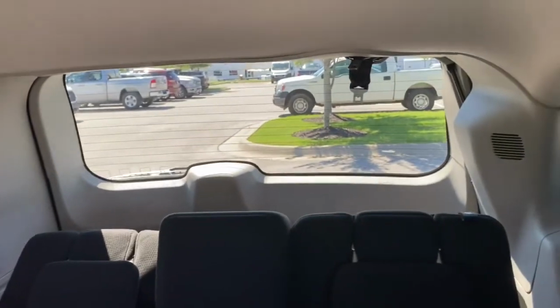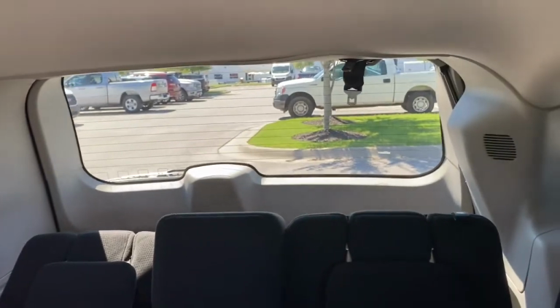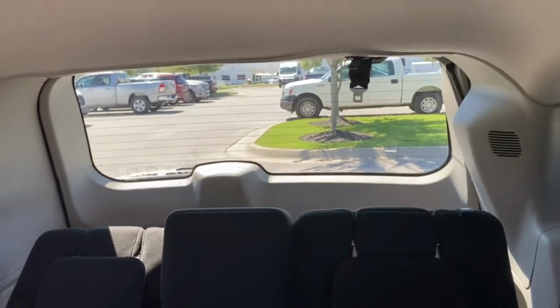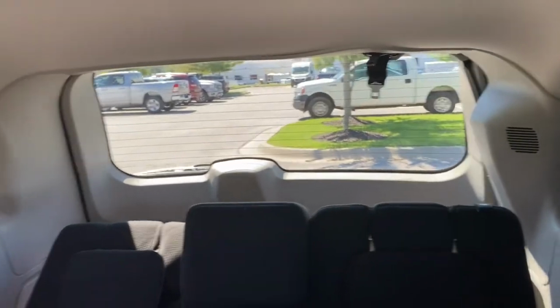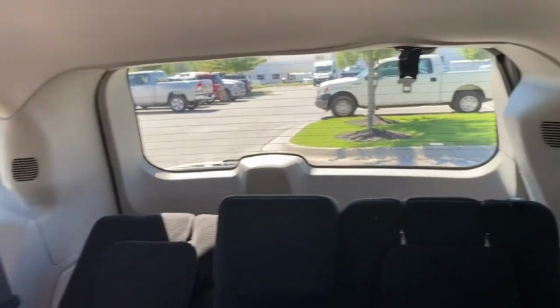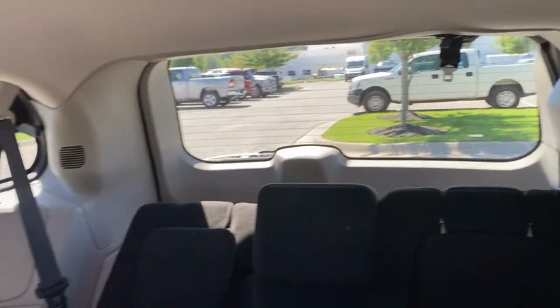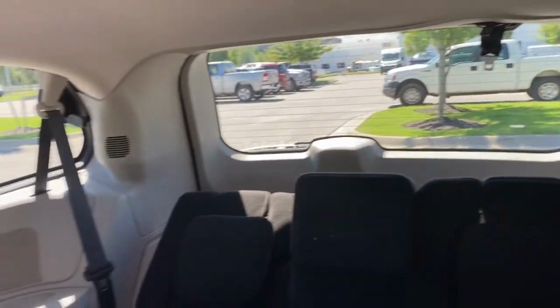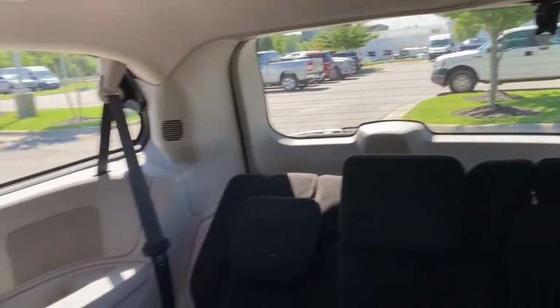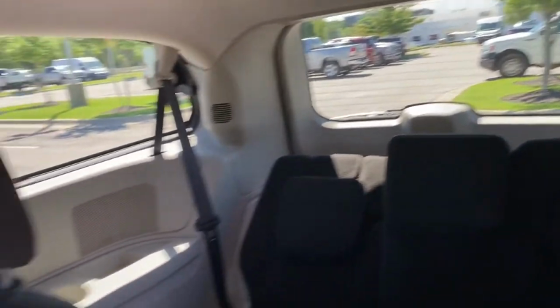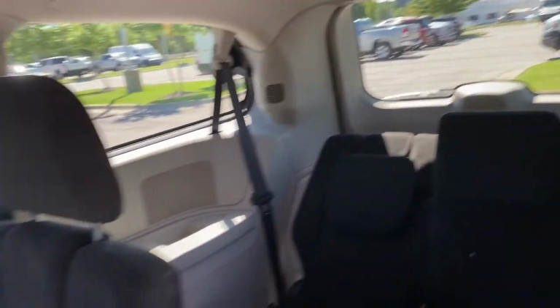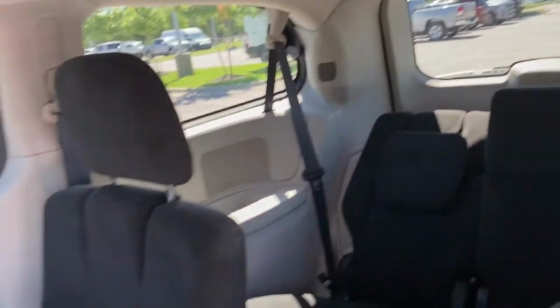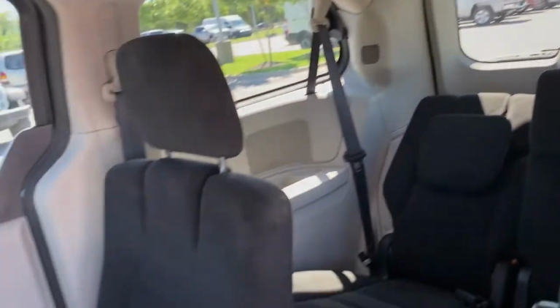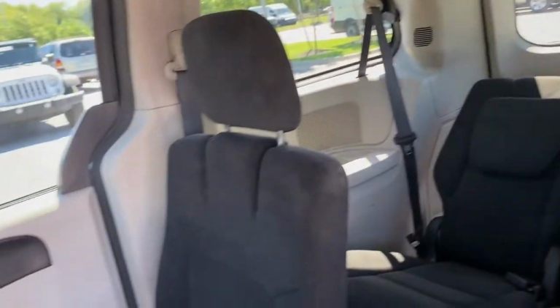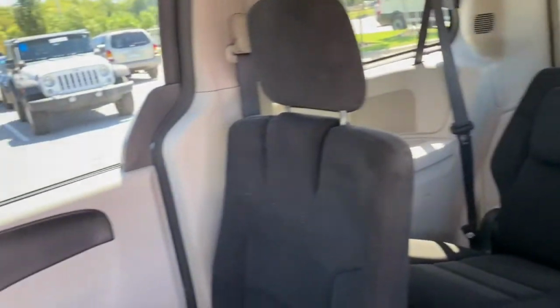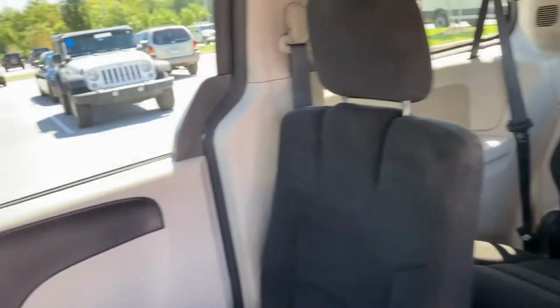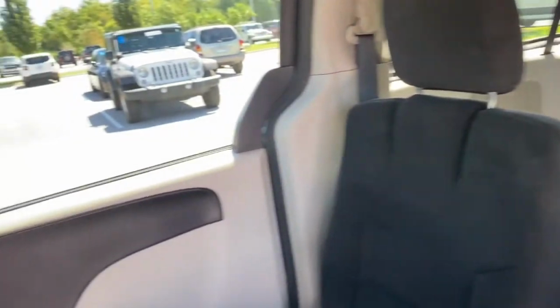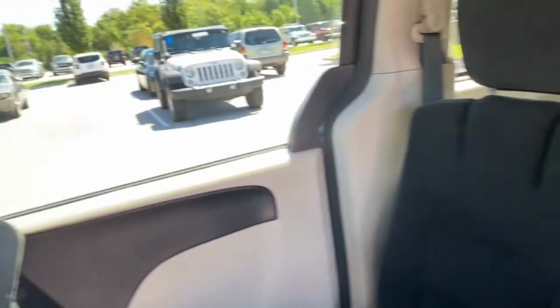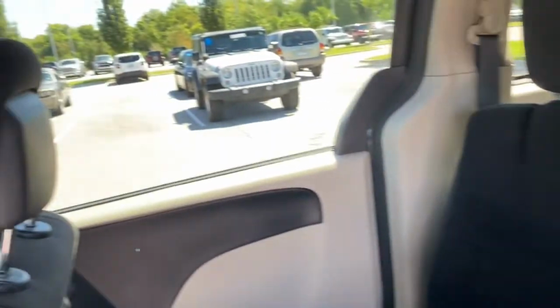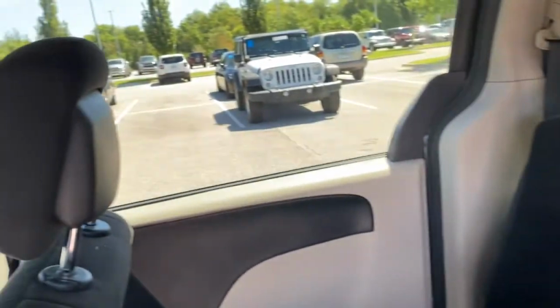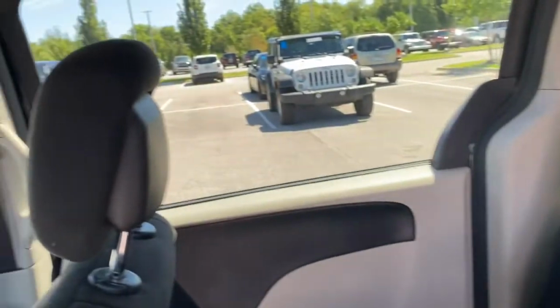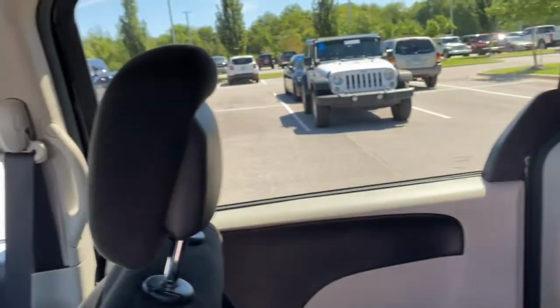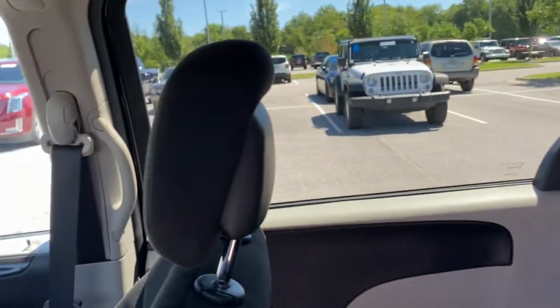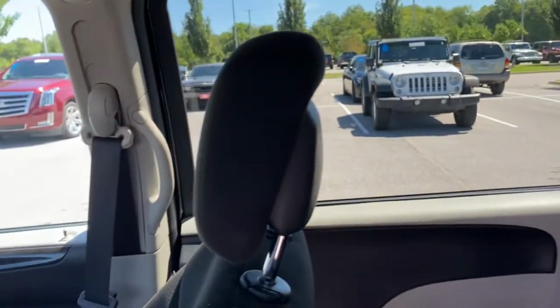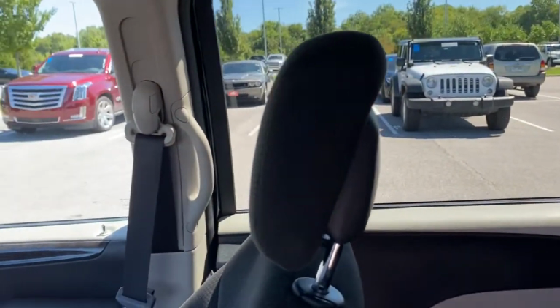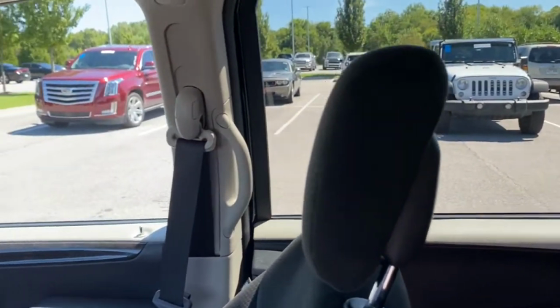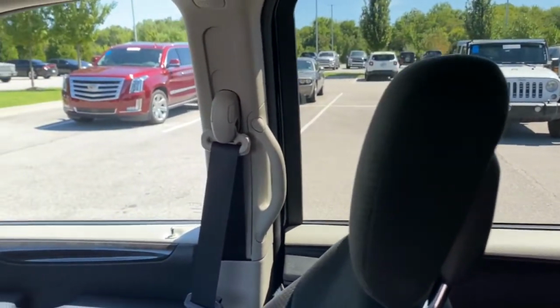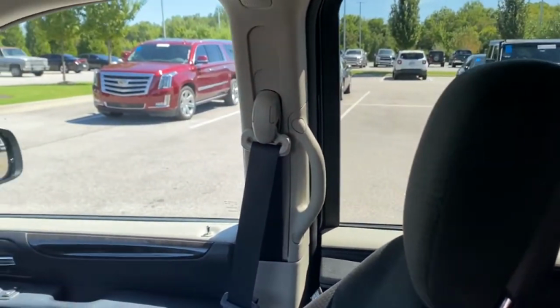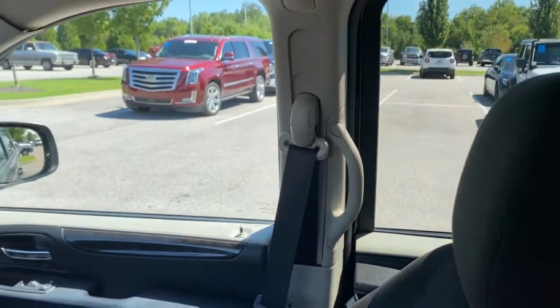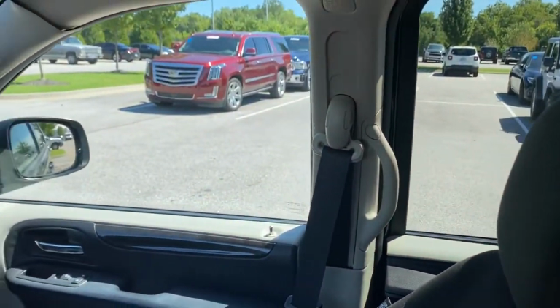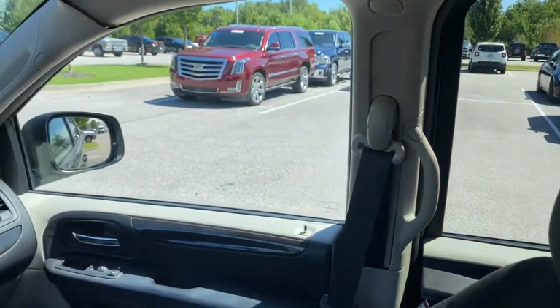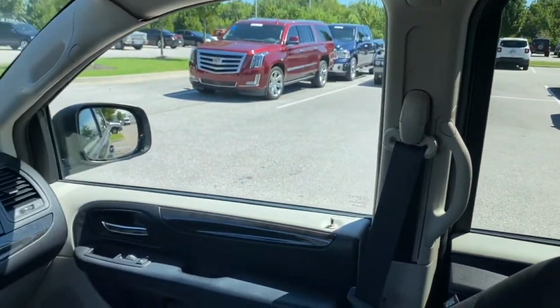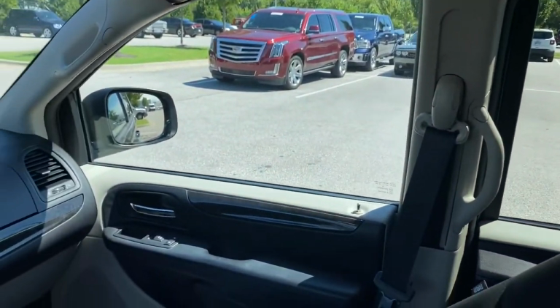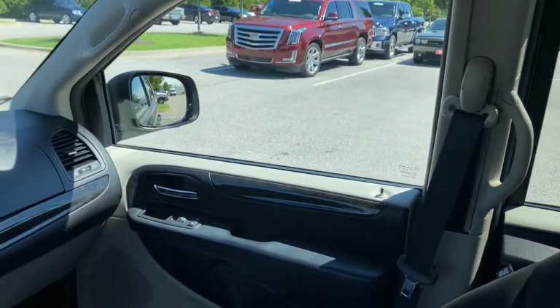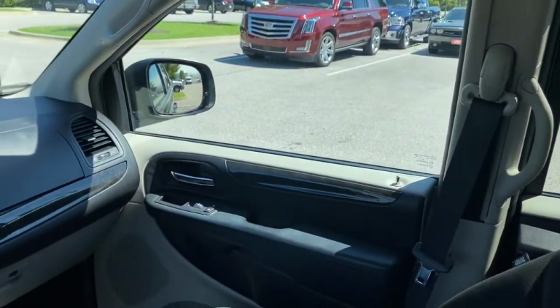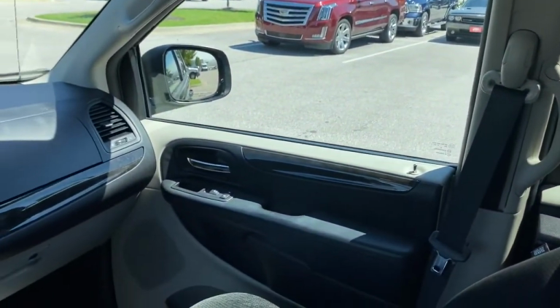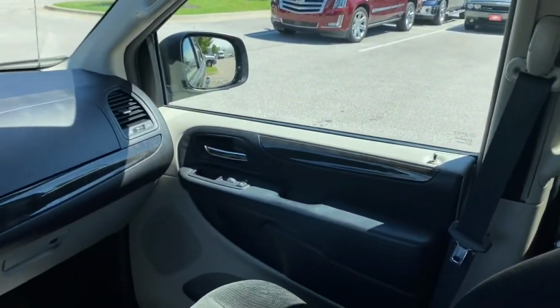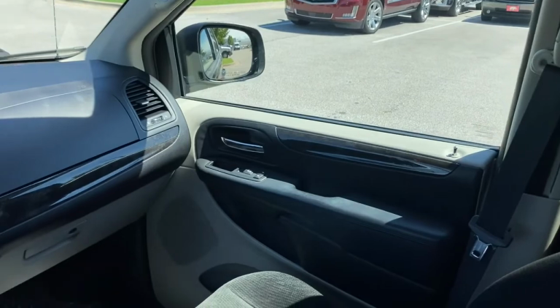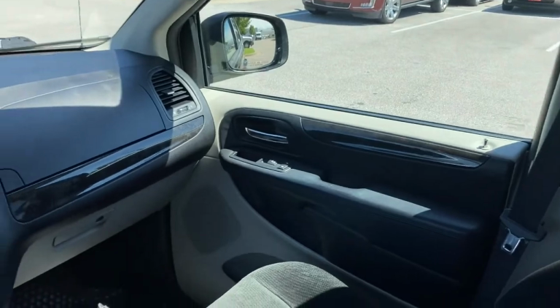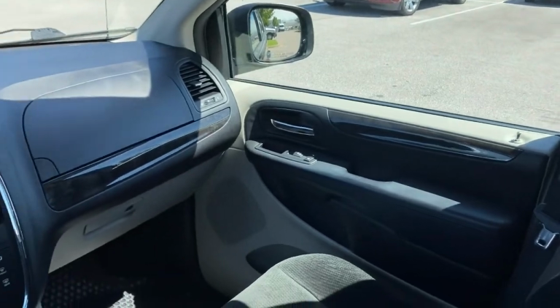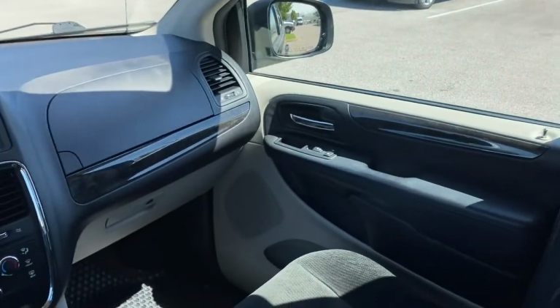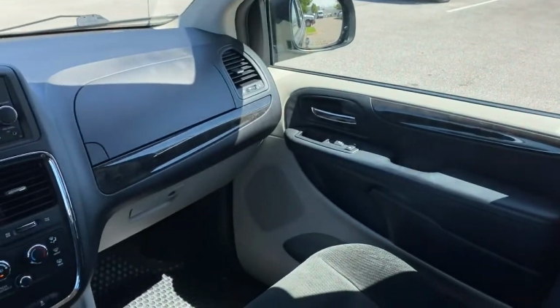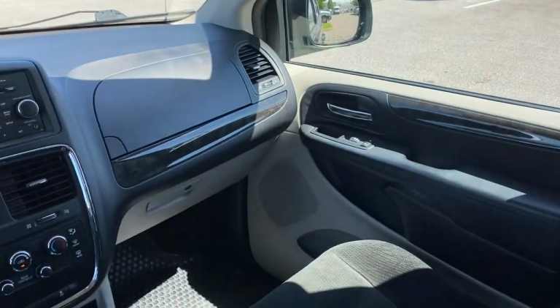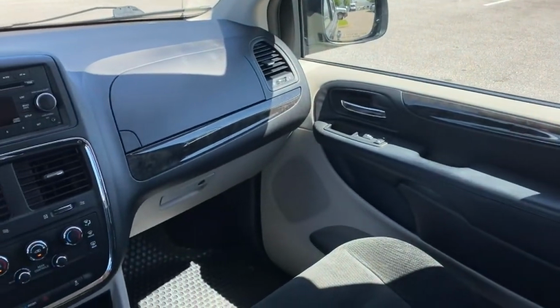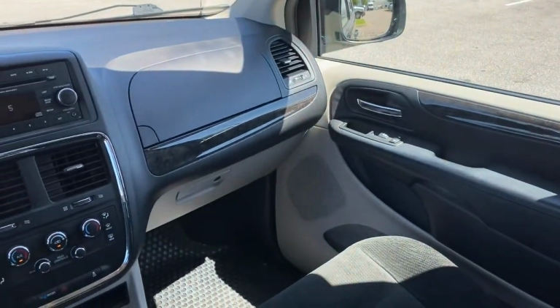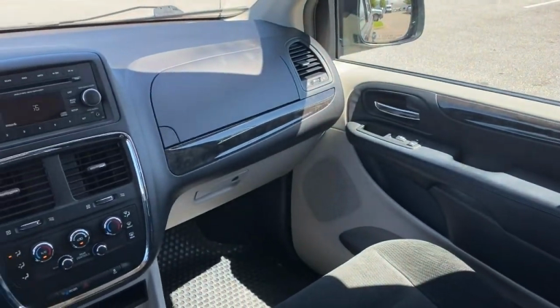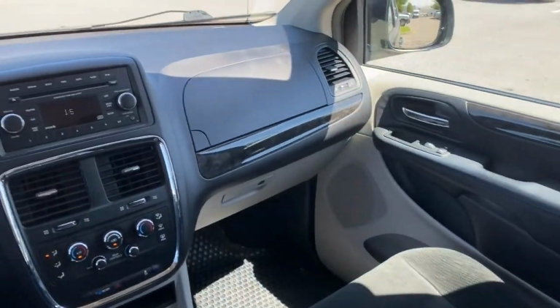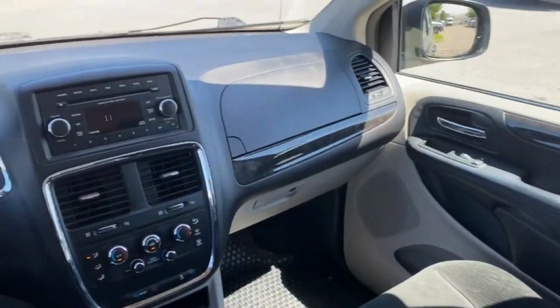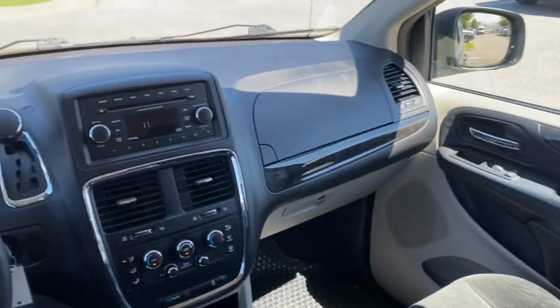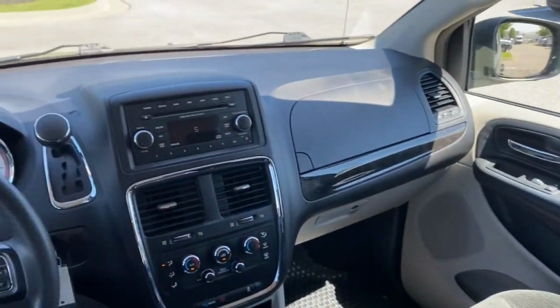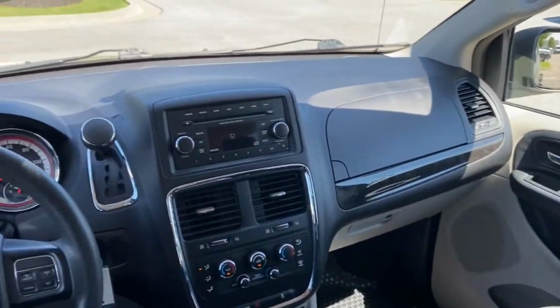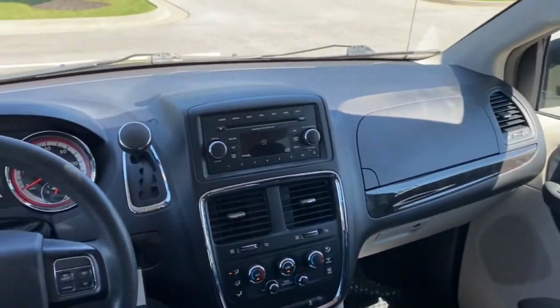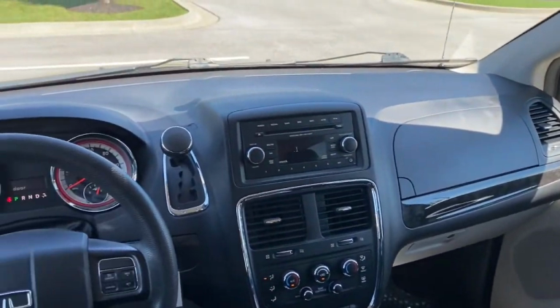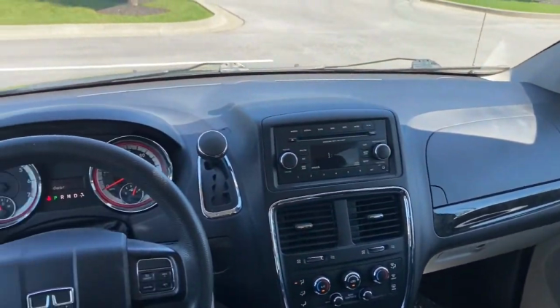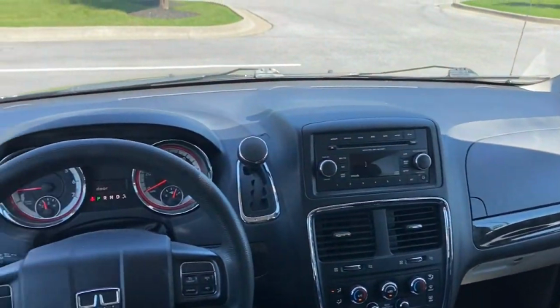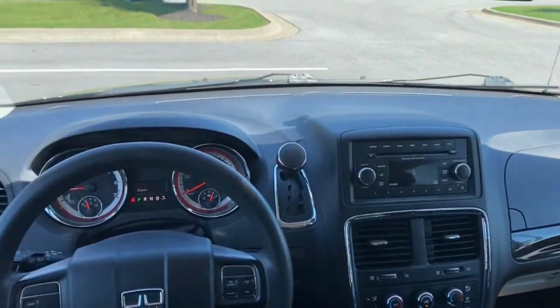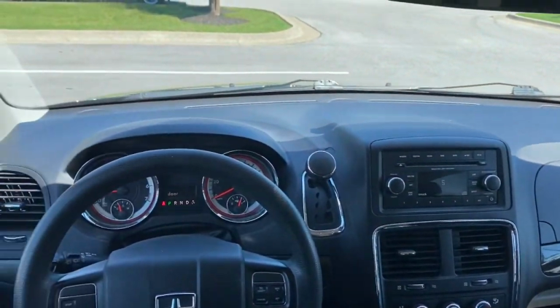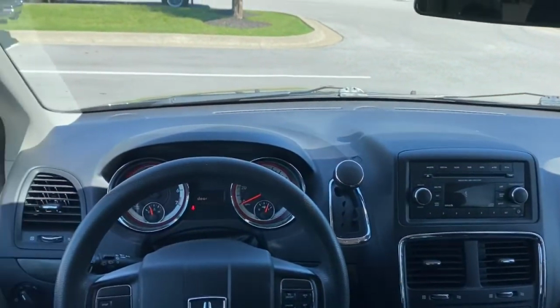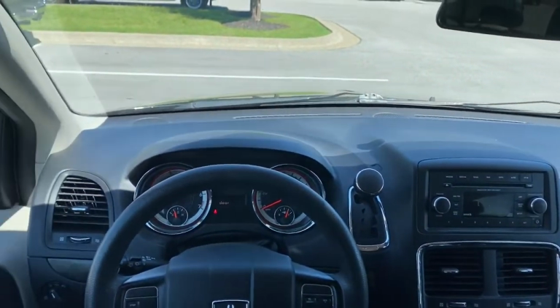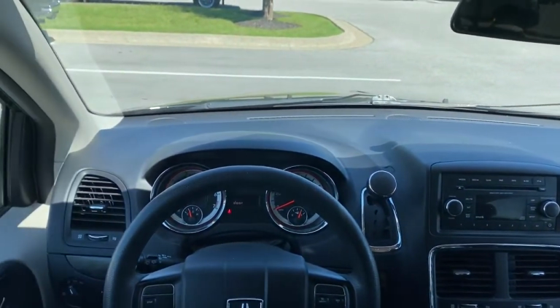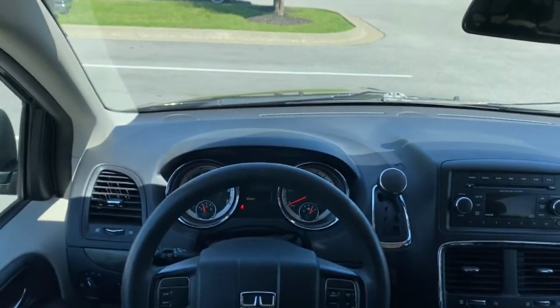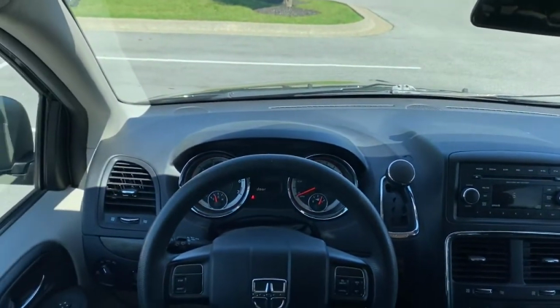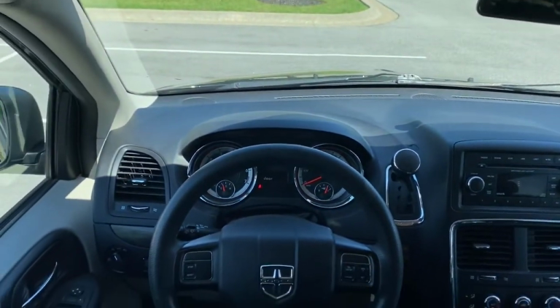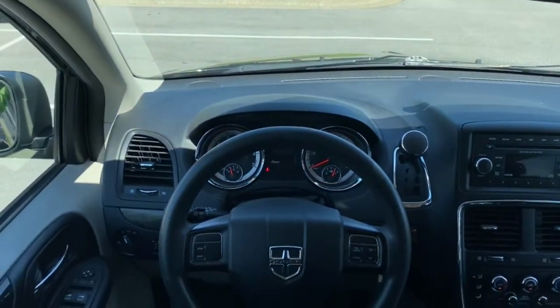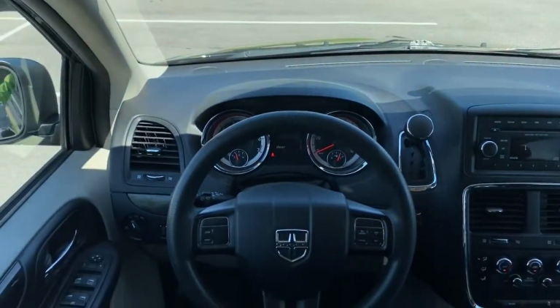Additional highlights include a third-row seat, dual-zone AC, intermittent wipers, tire pressure monitoring system, and MP3 player.